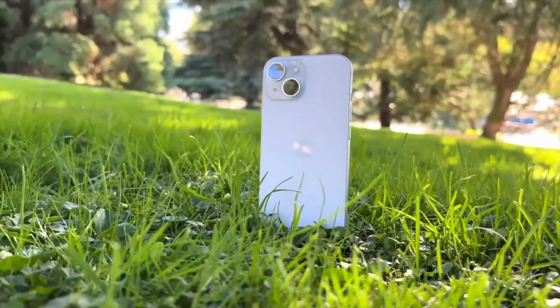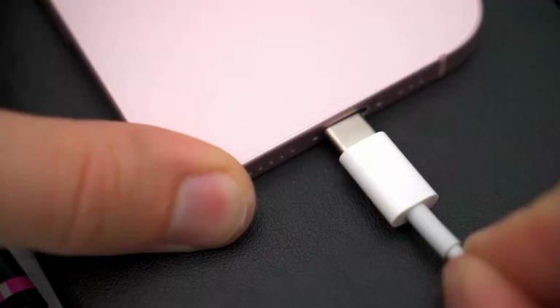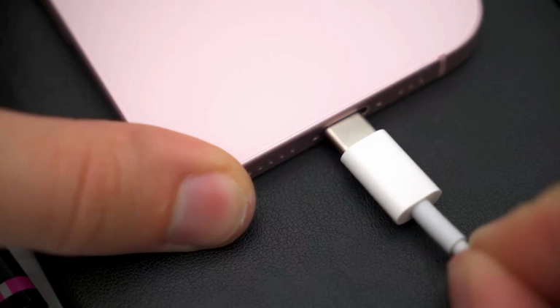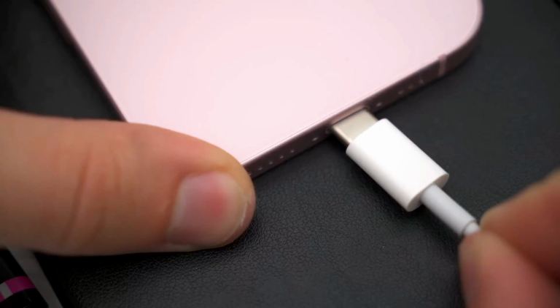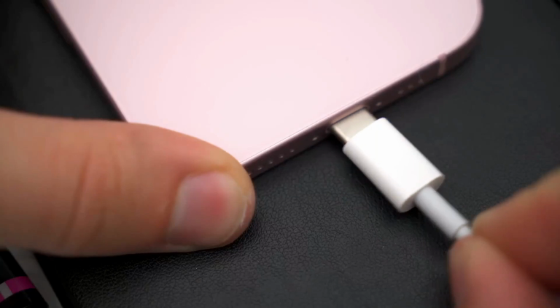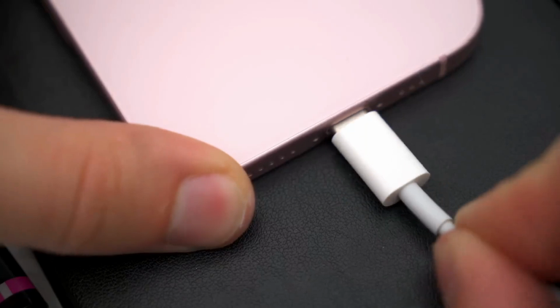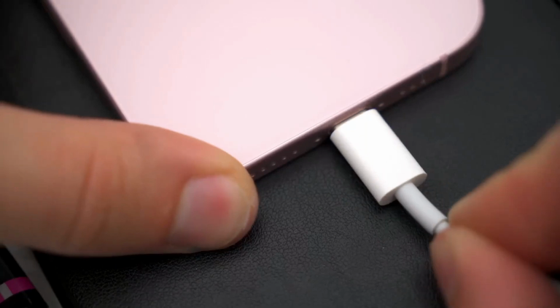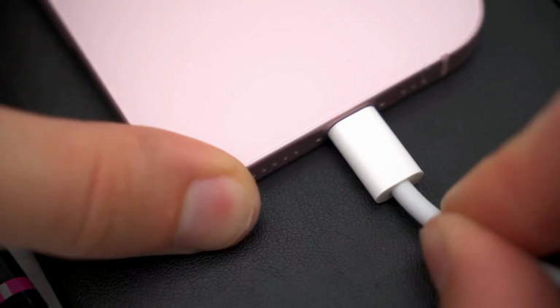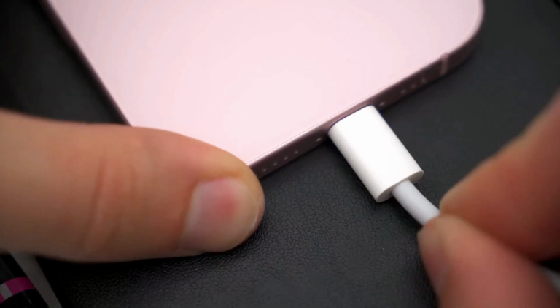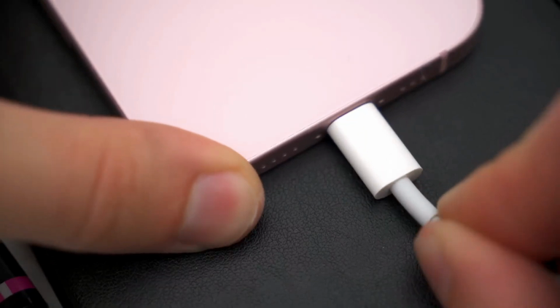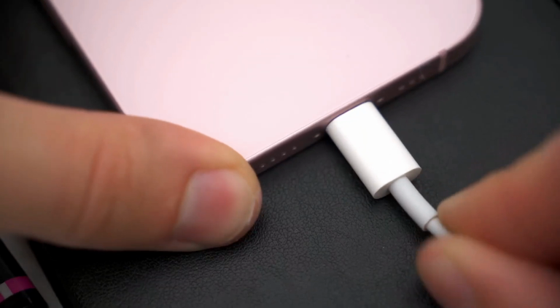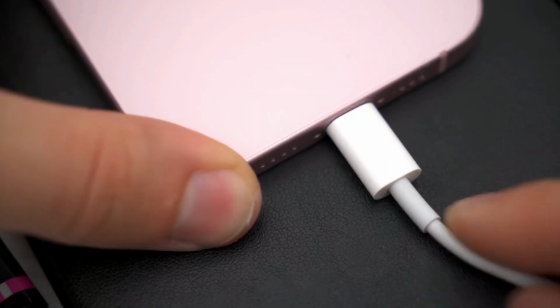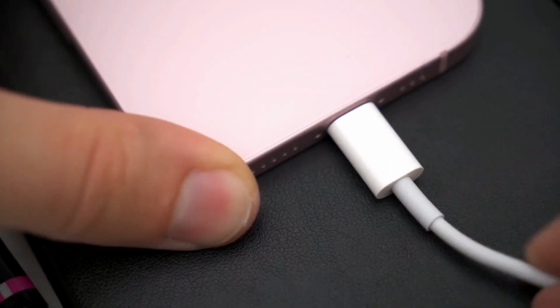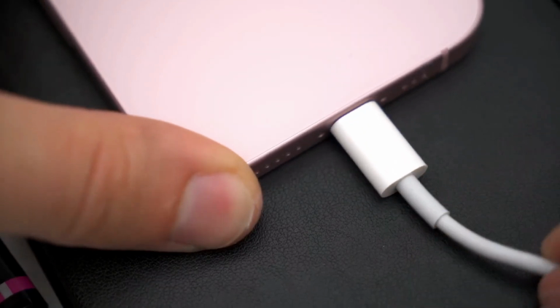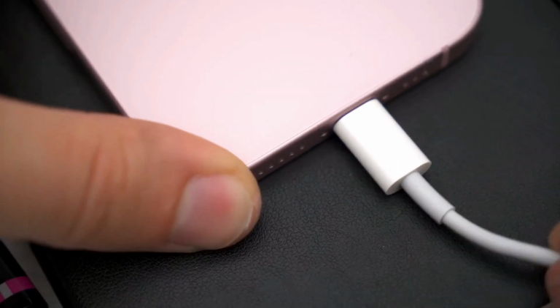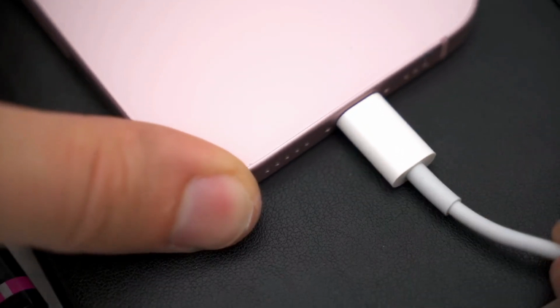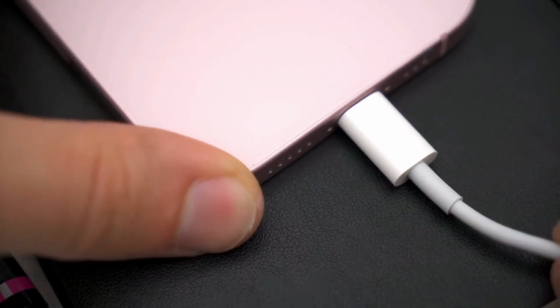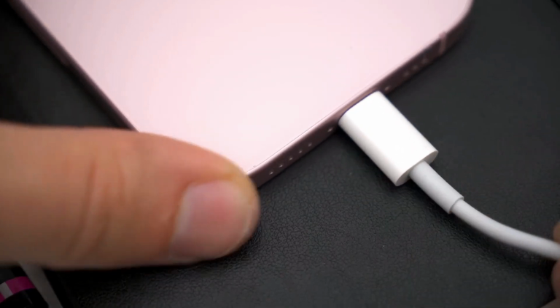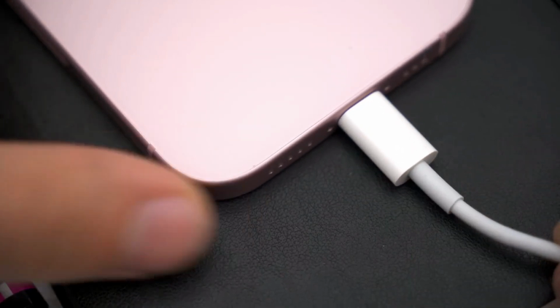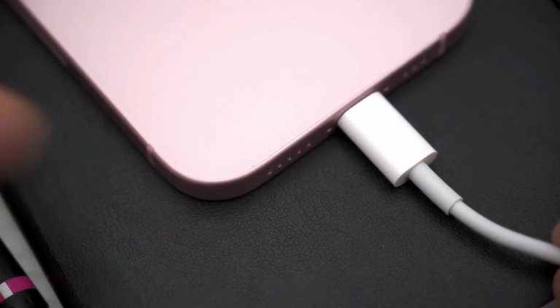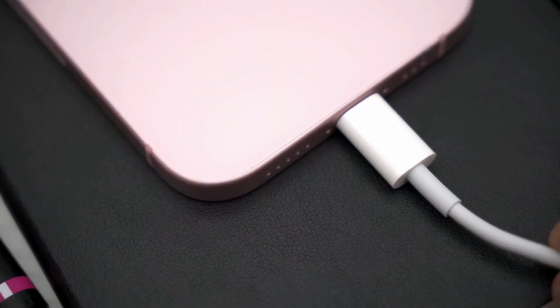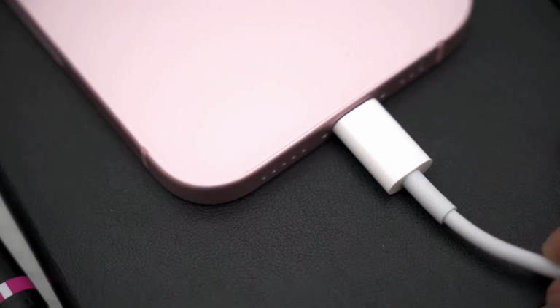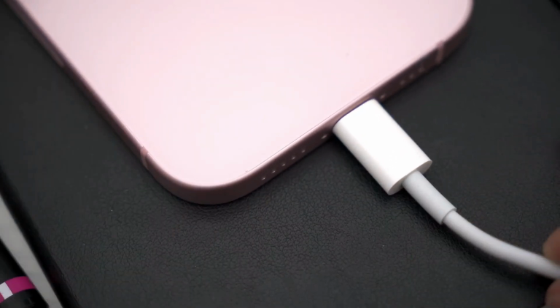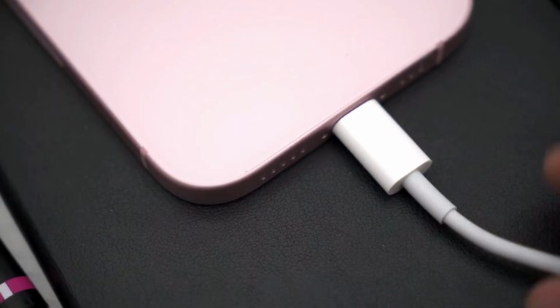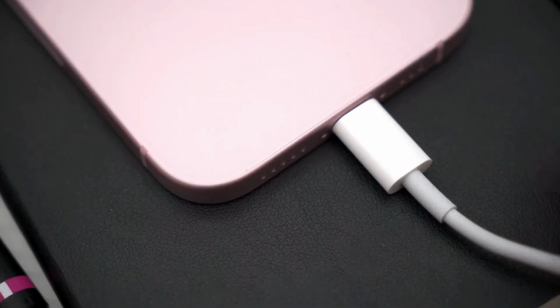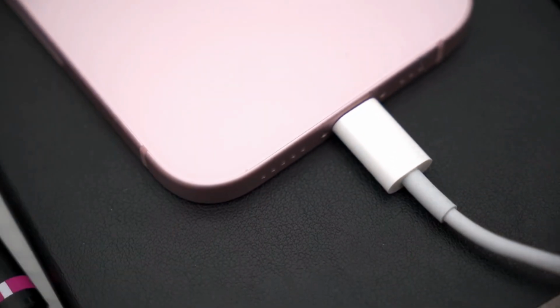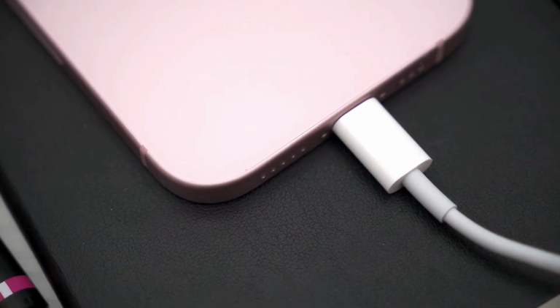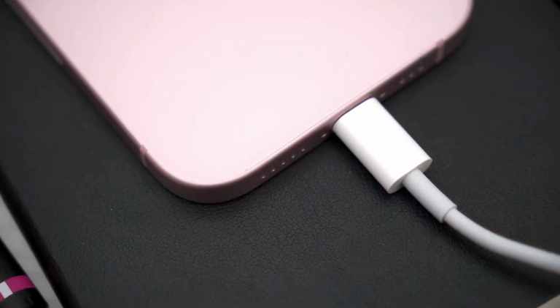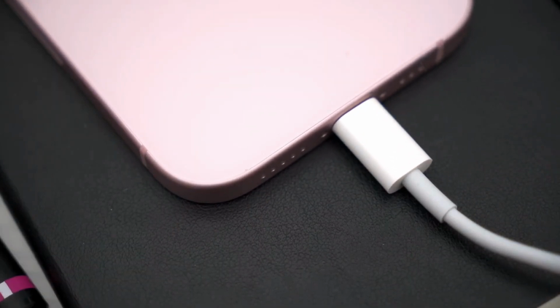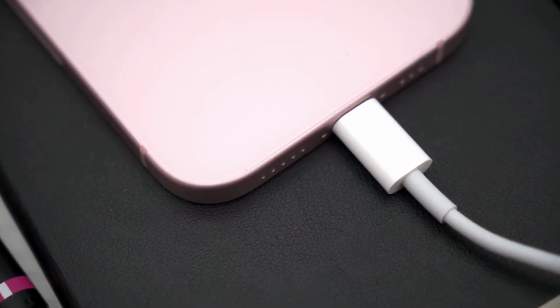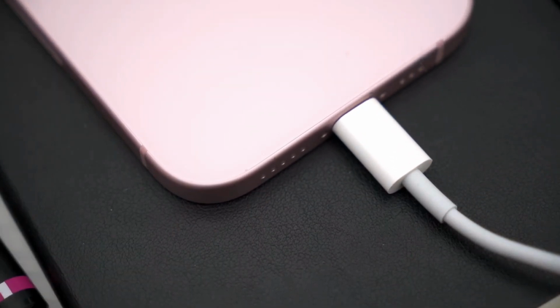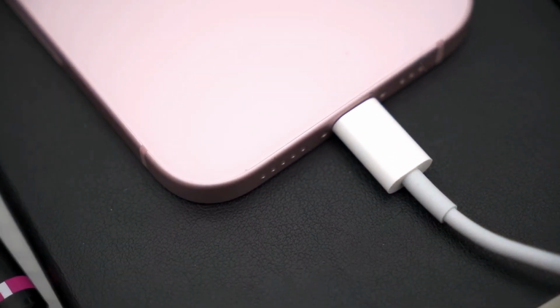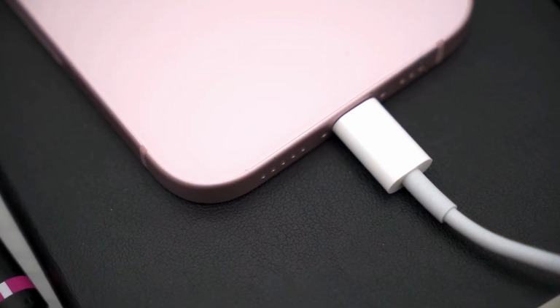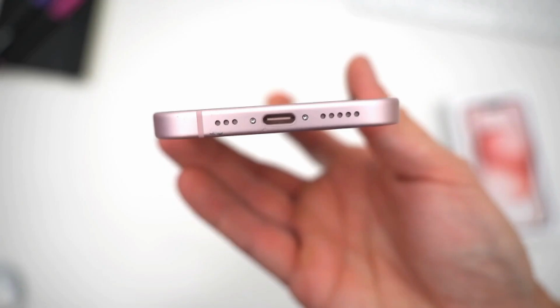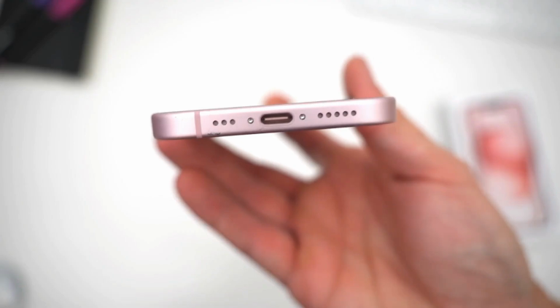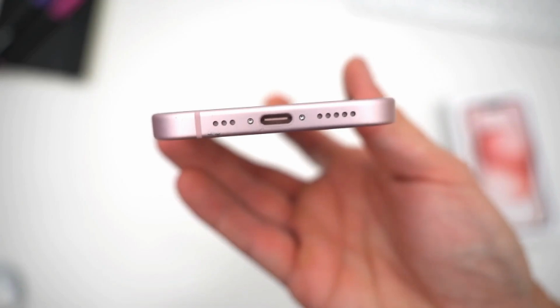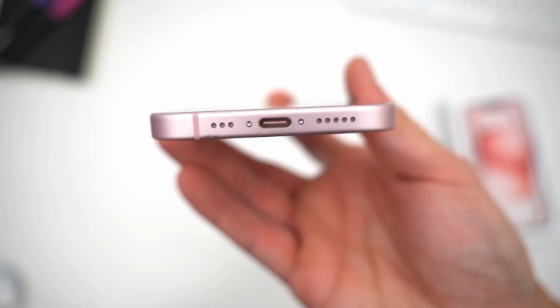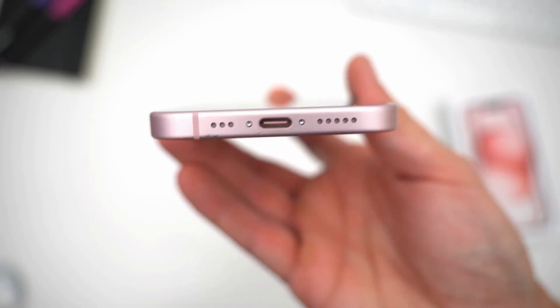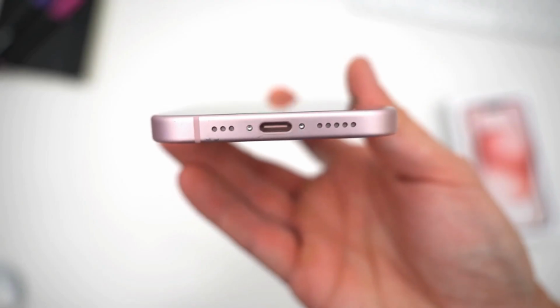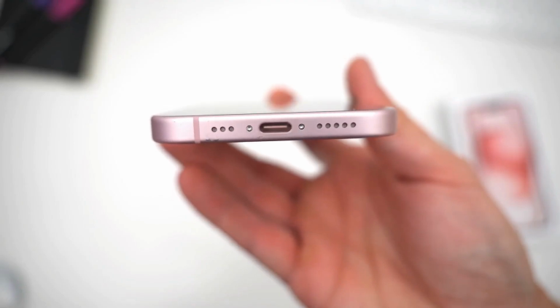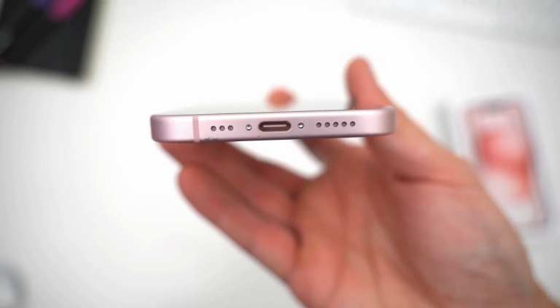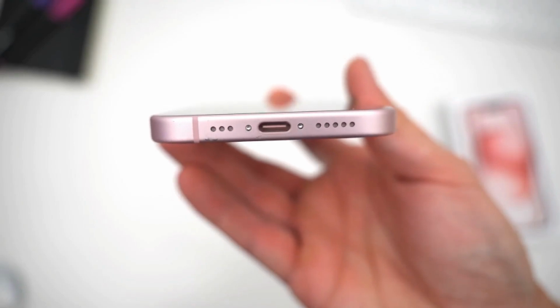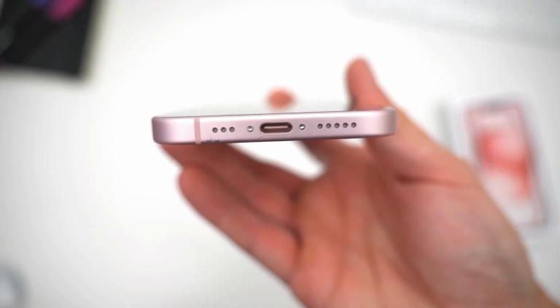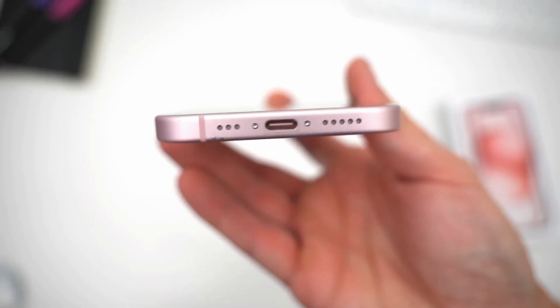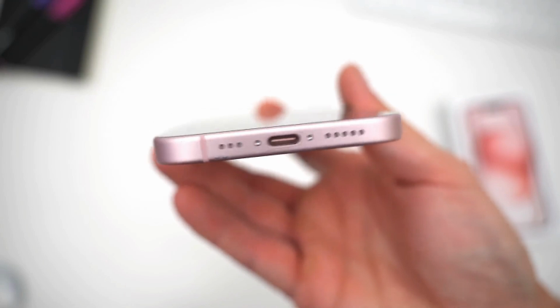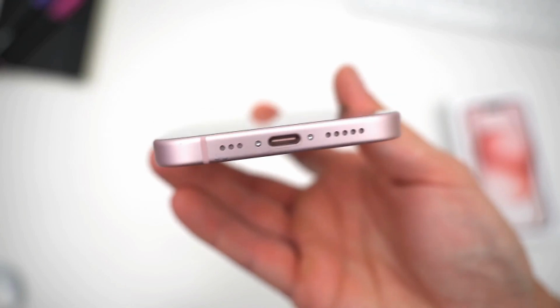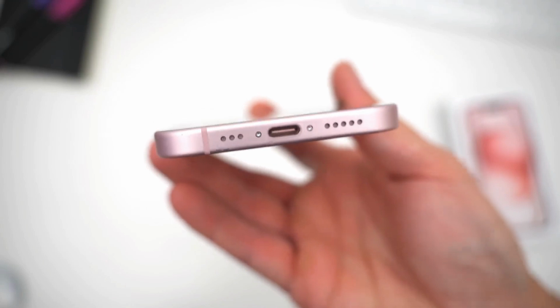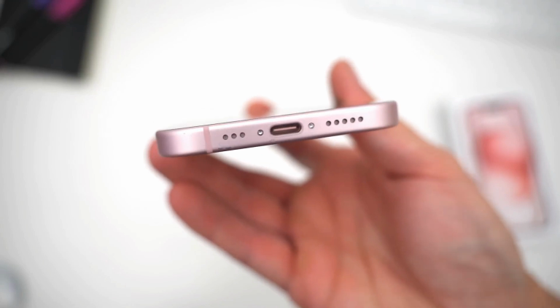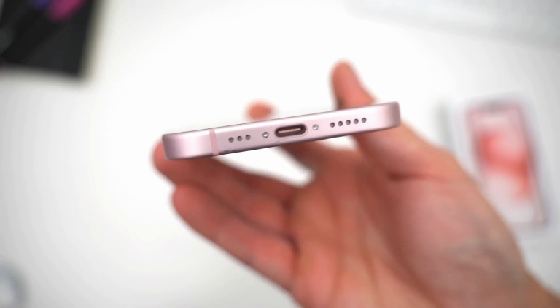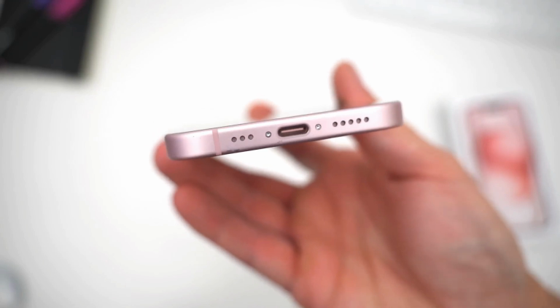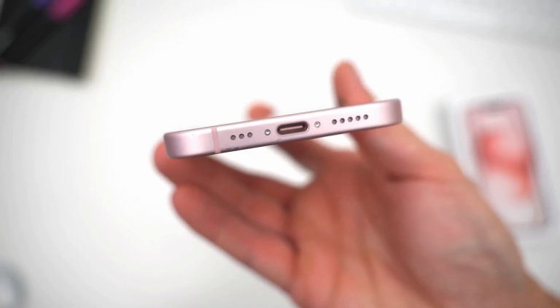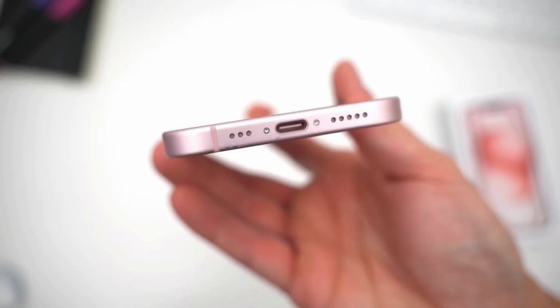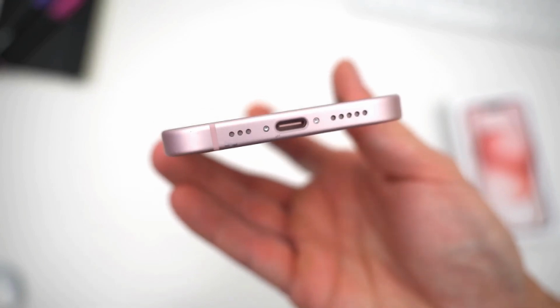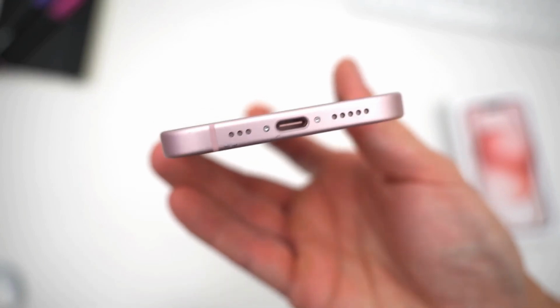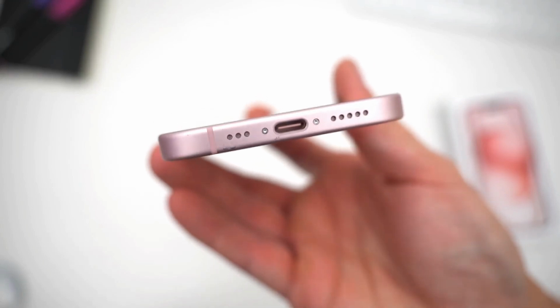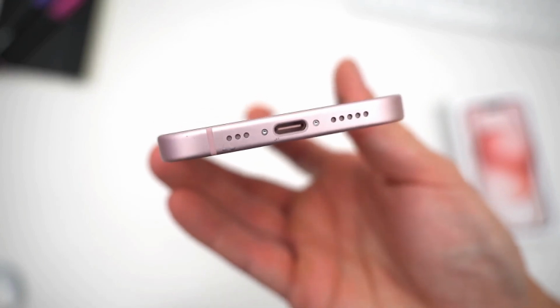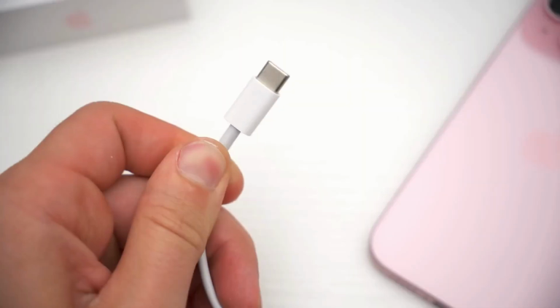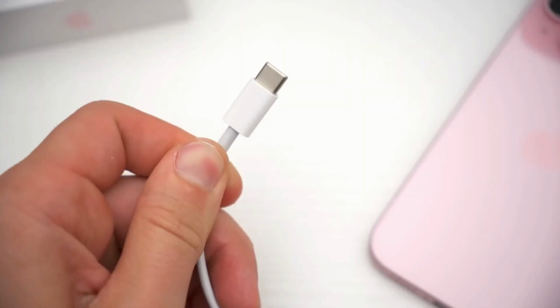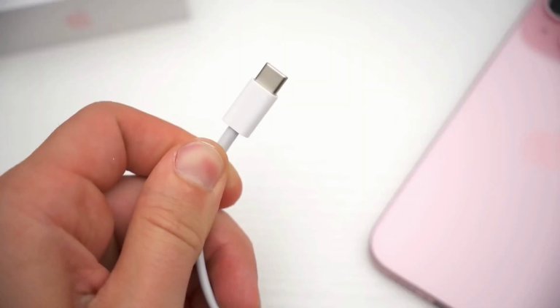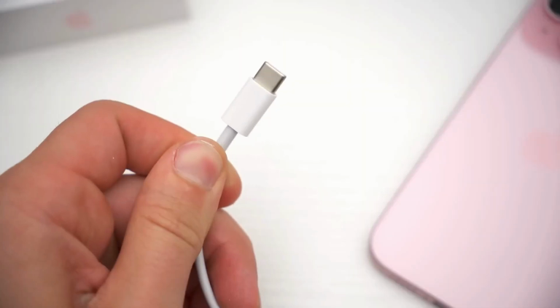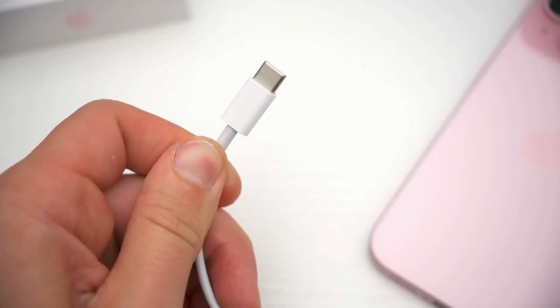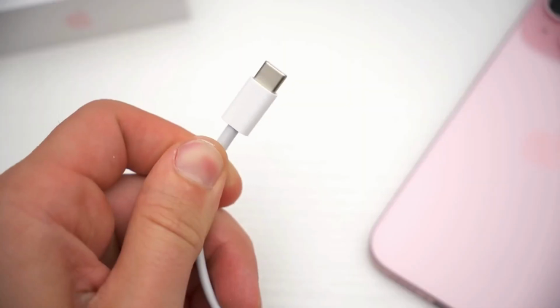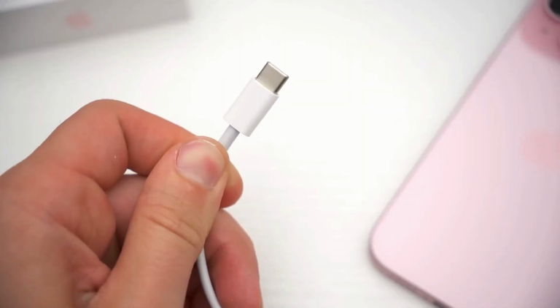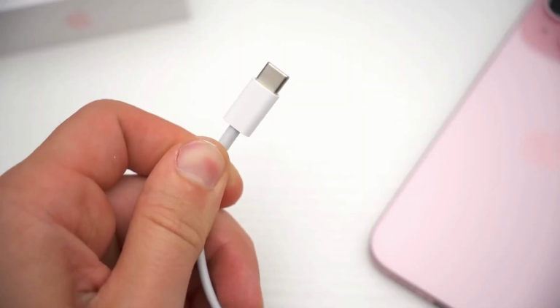The iPhone 15 also has a USB-C port now. That's awesome because it means you can use one charger for your phone and your laptop.